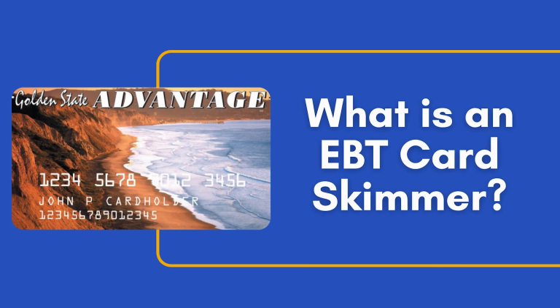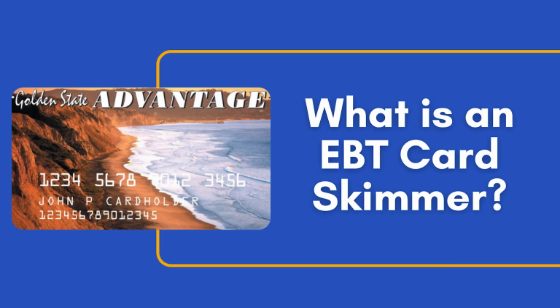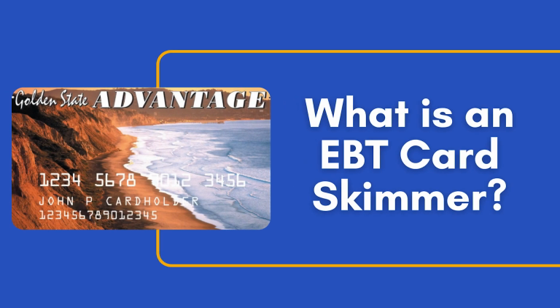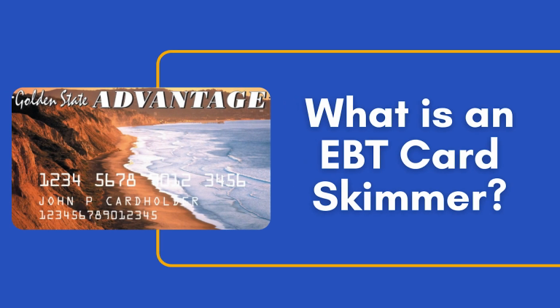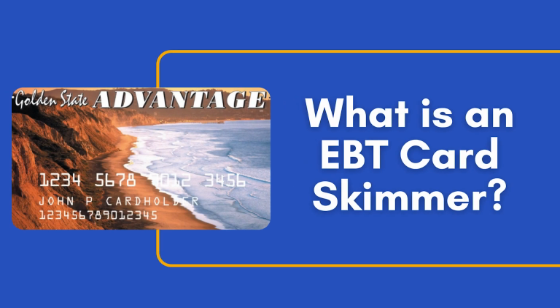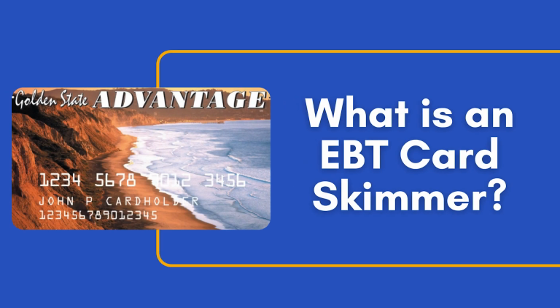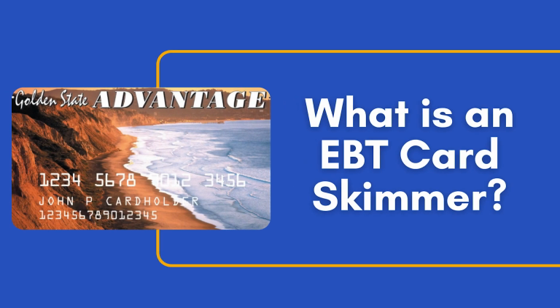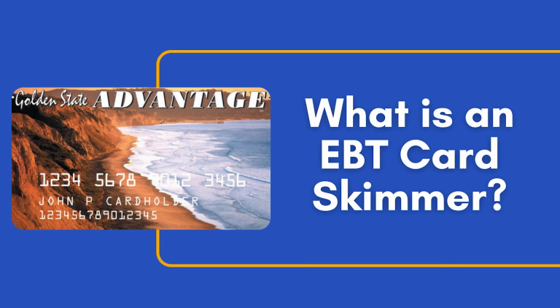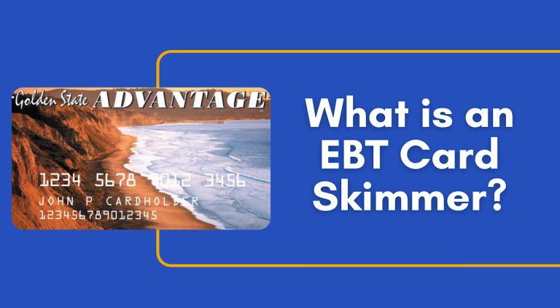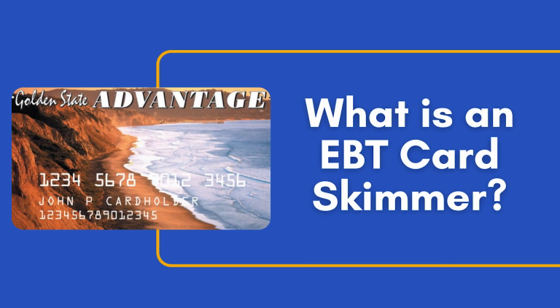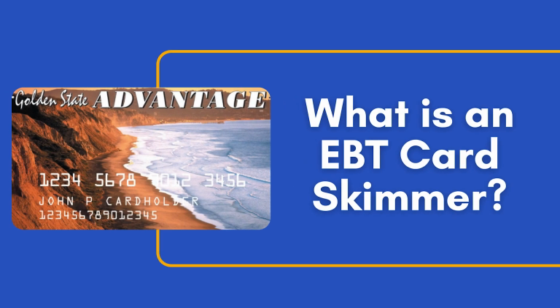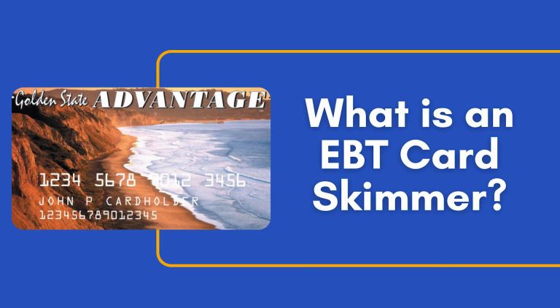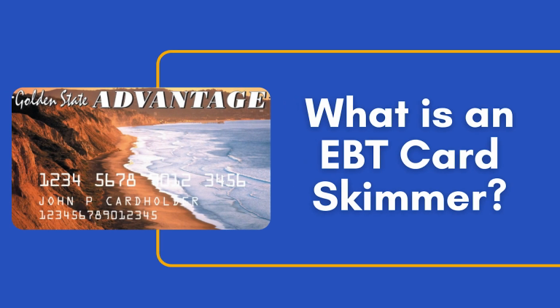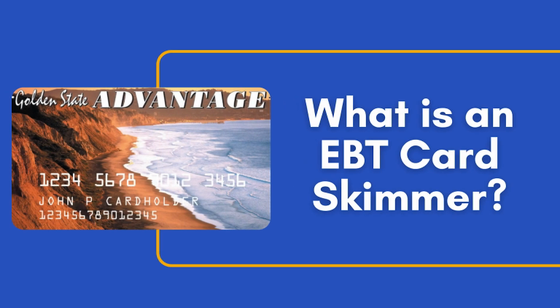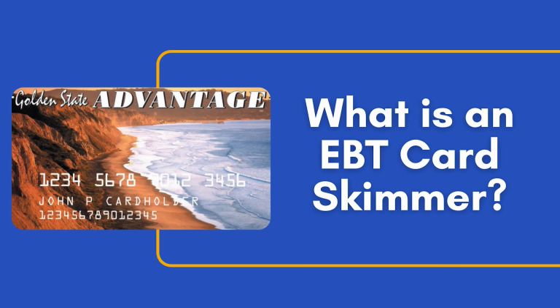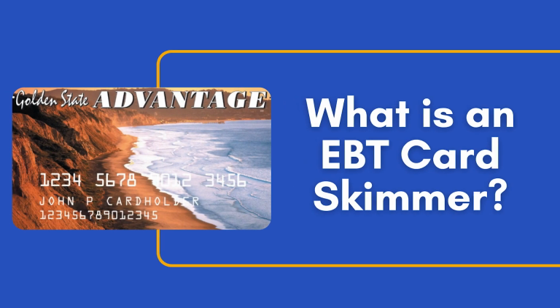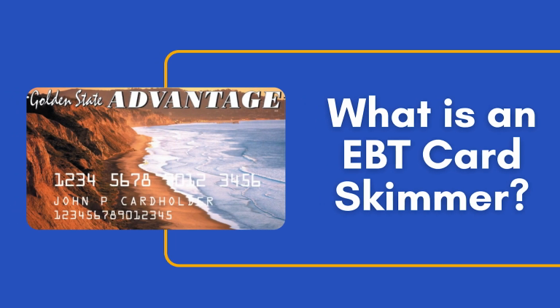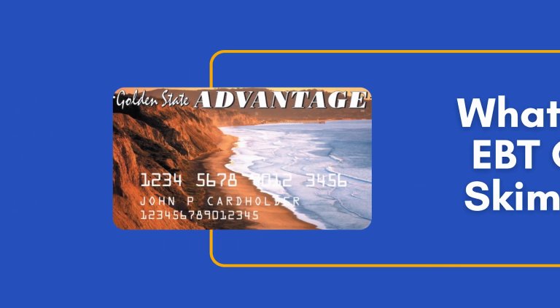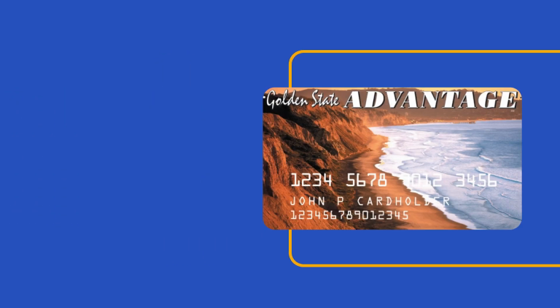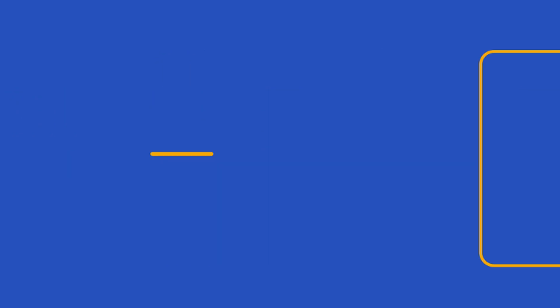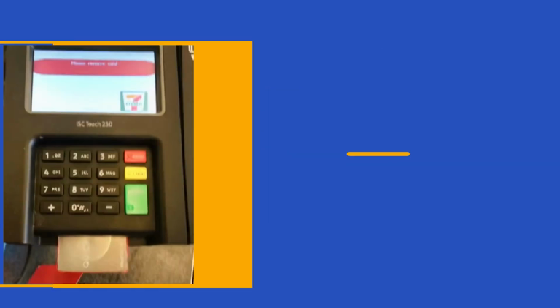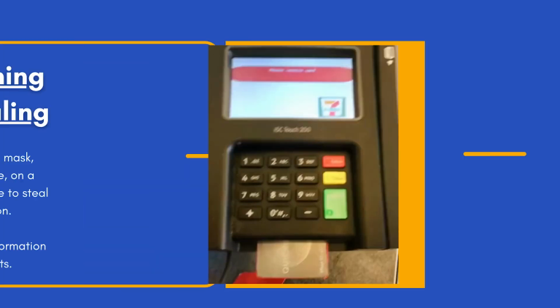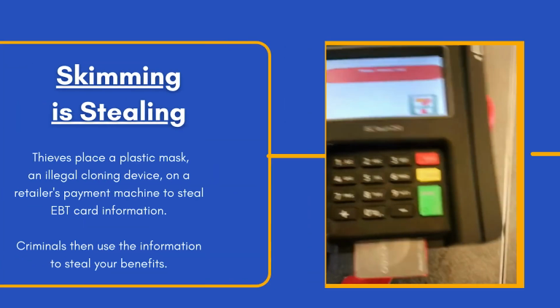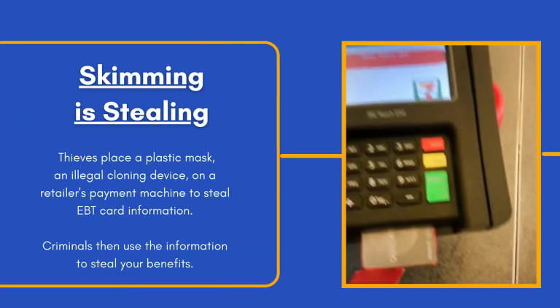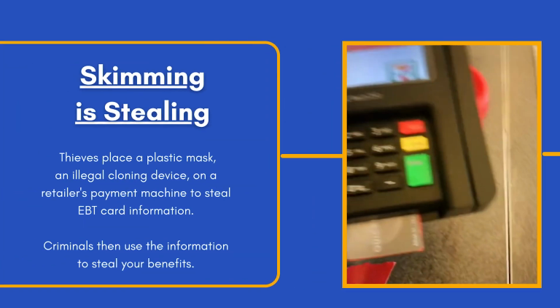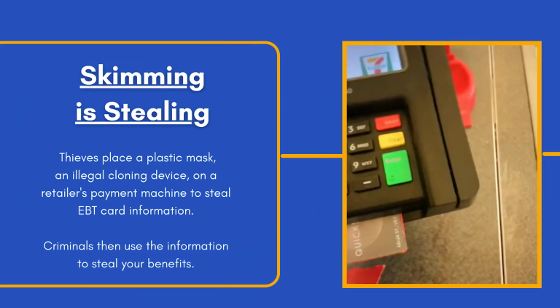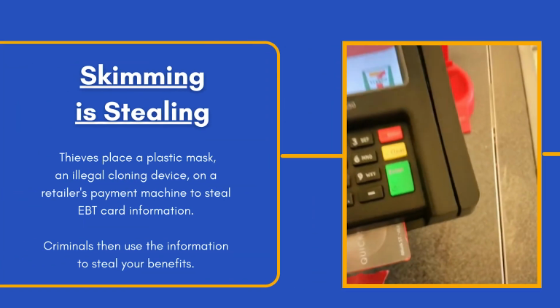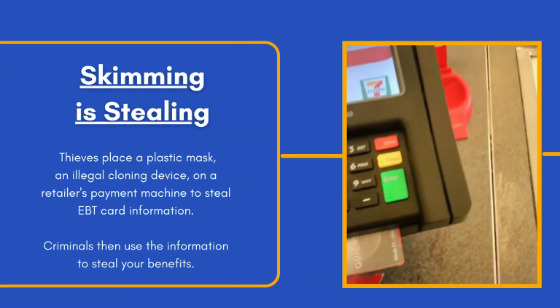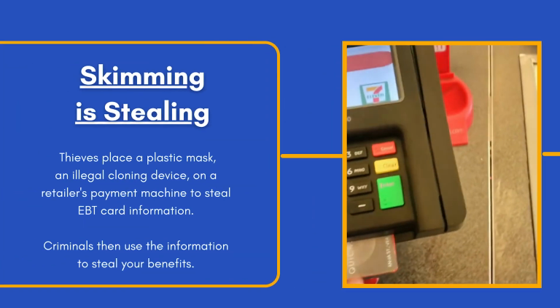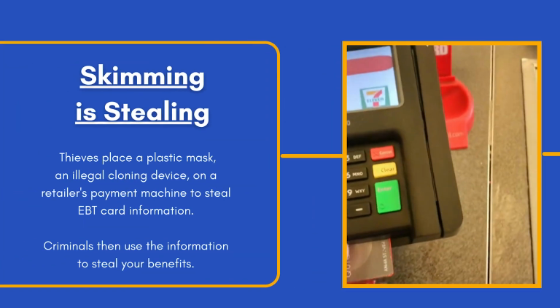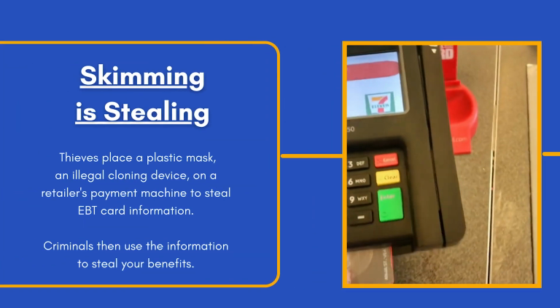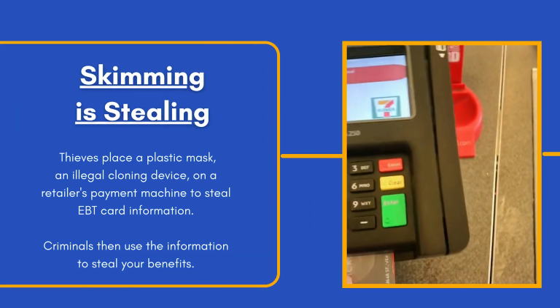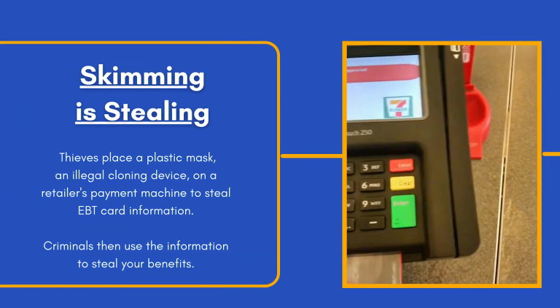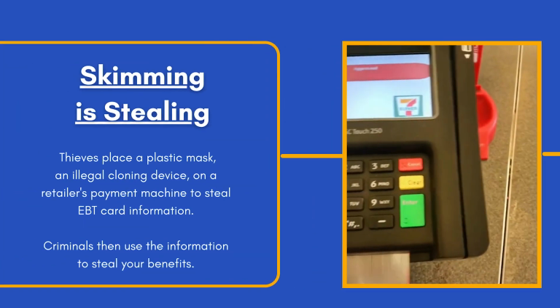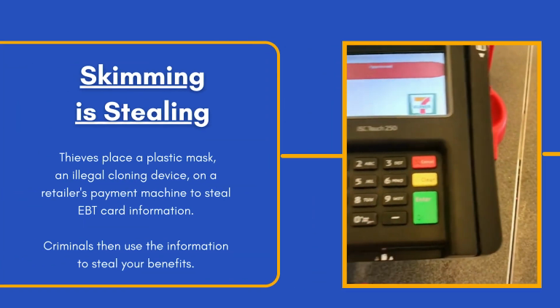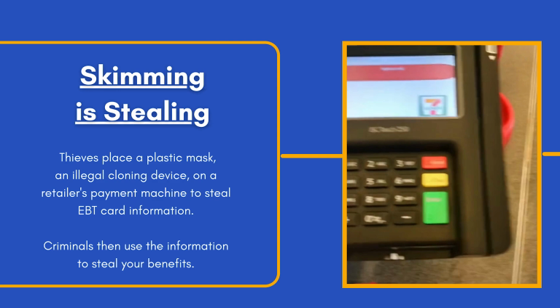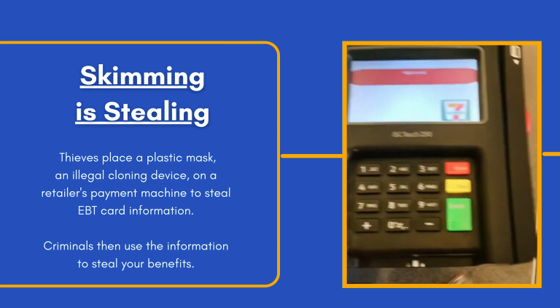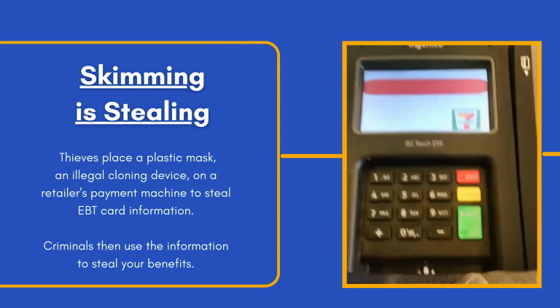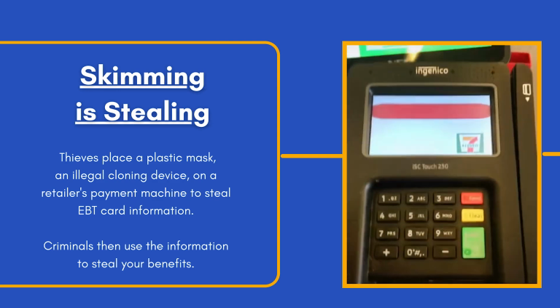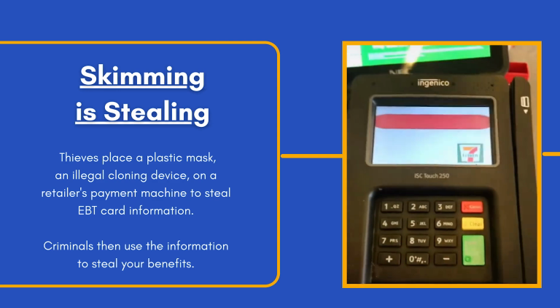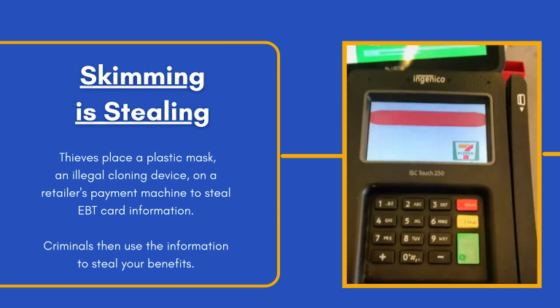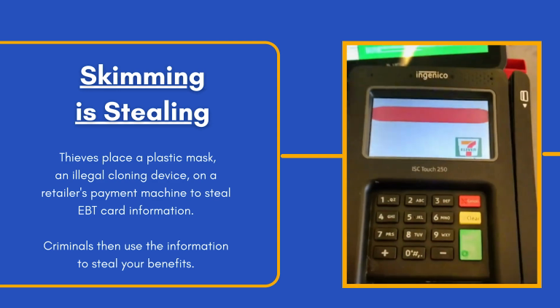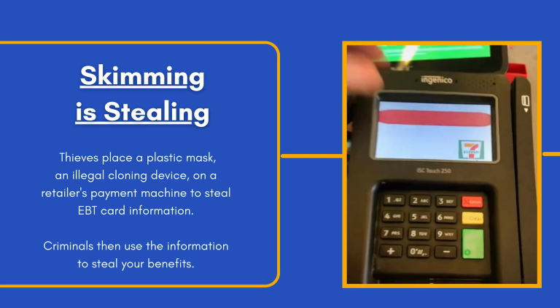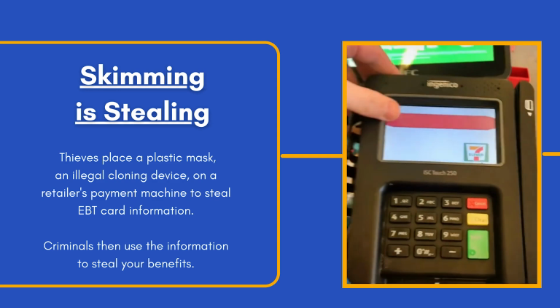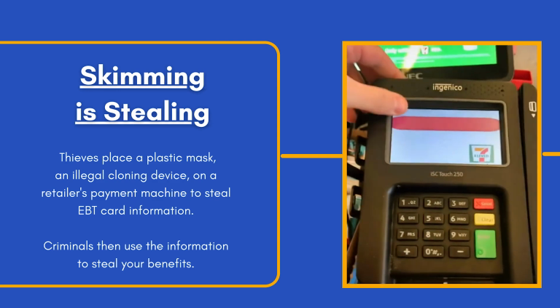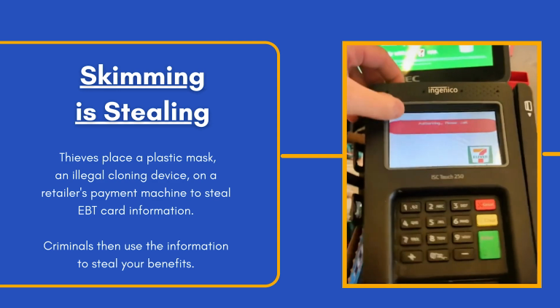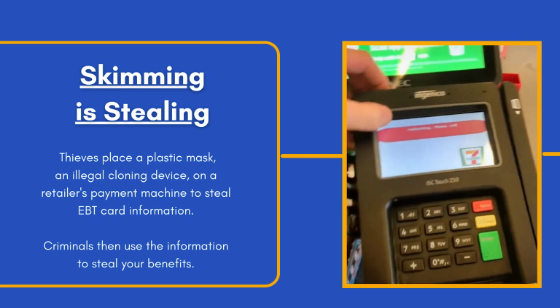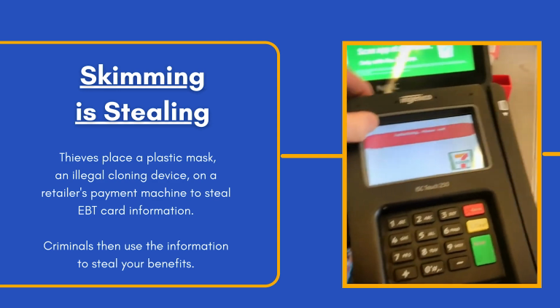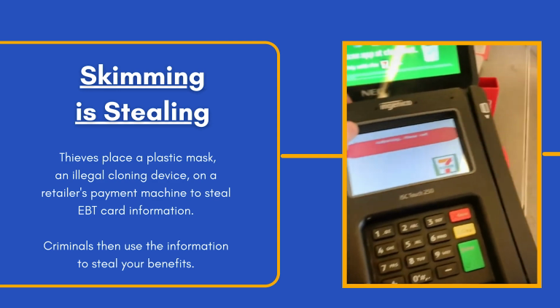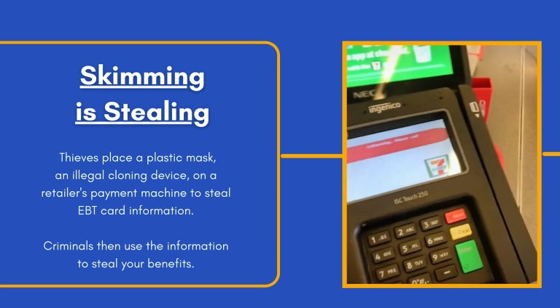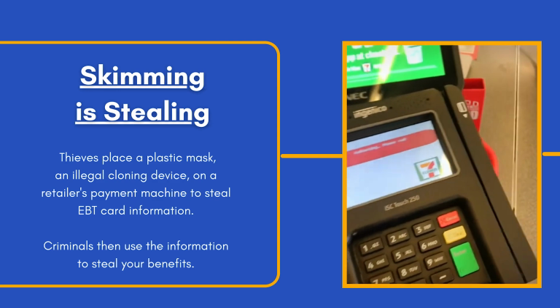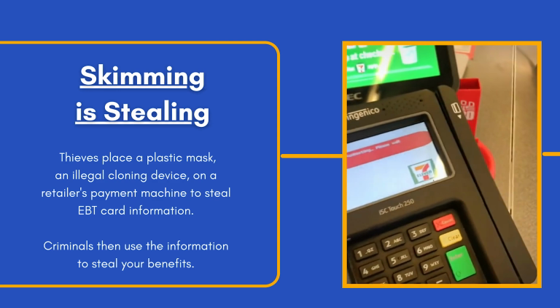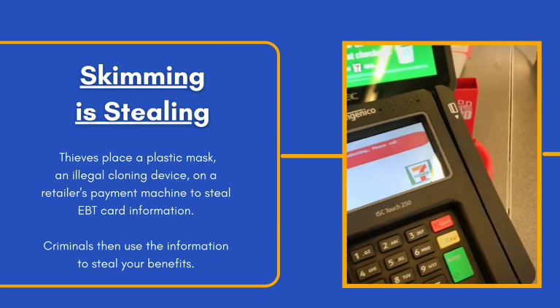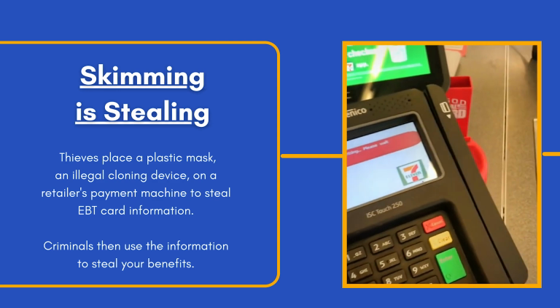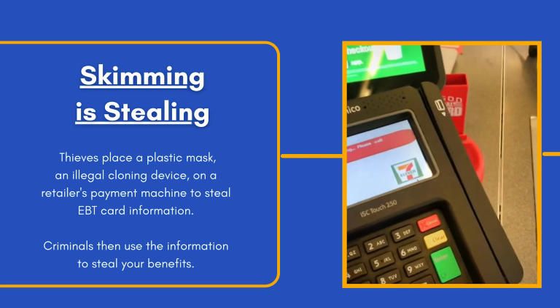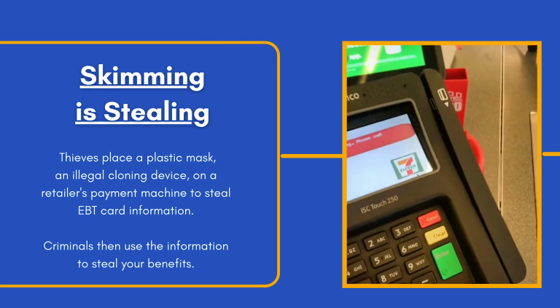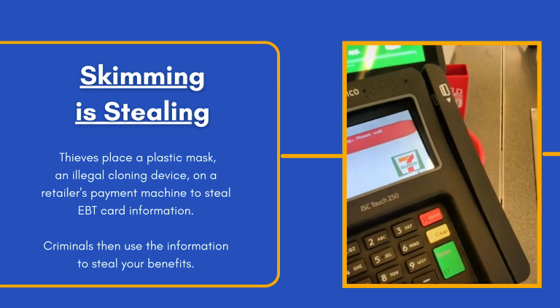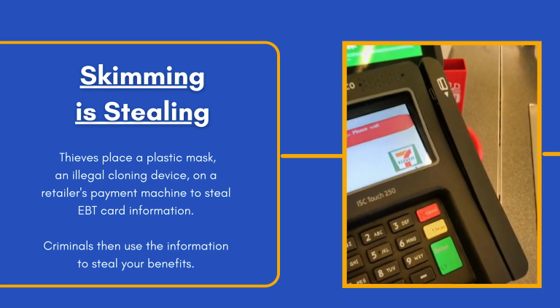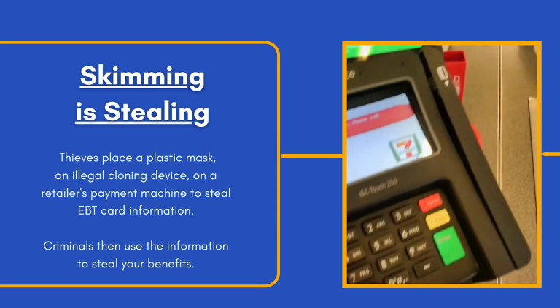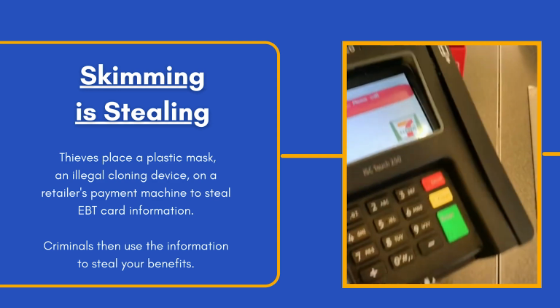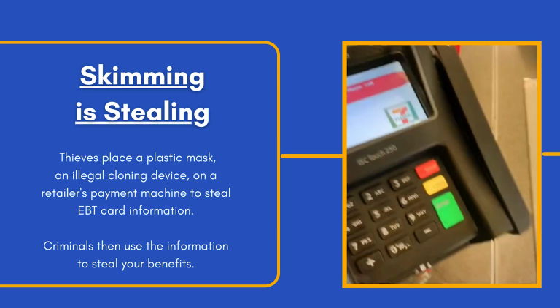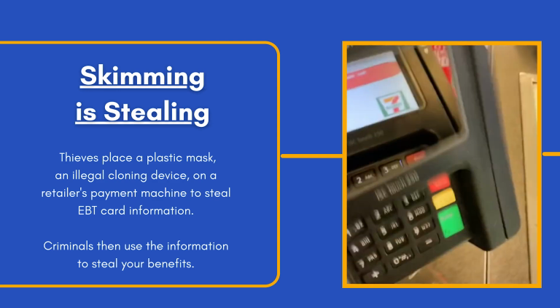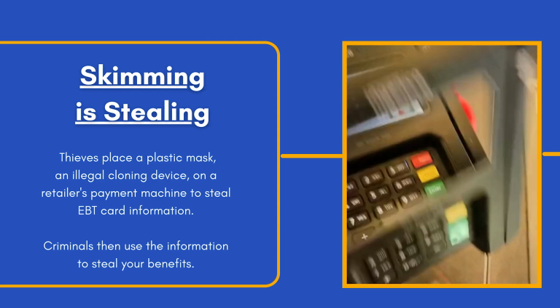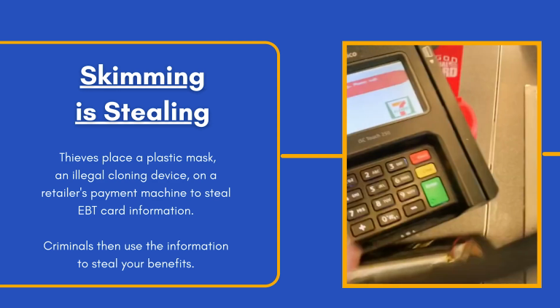What is an EBT card skimmer? Thieves place a plastic mask on a retailer's payment machine to steal EBT card information and benefits.